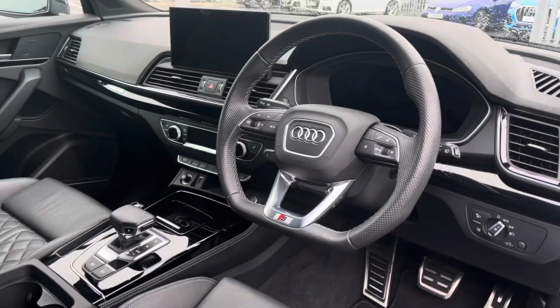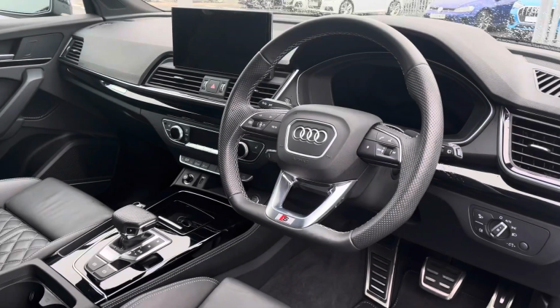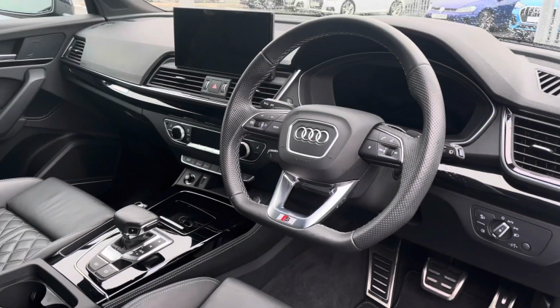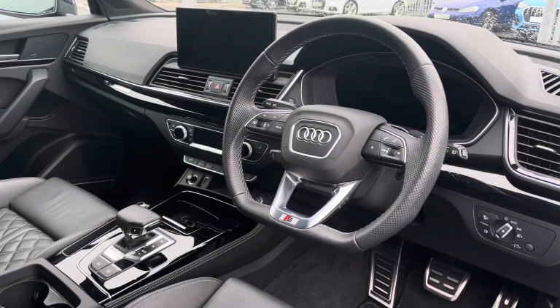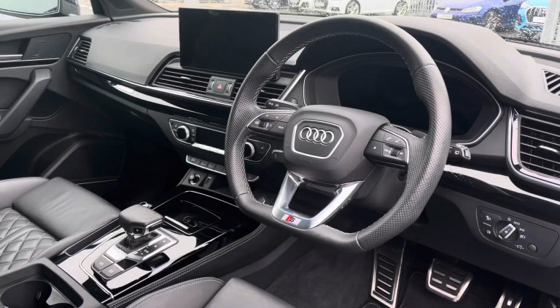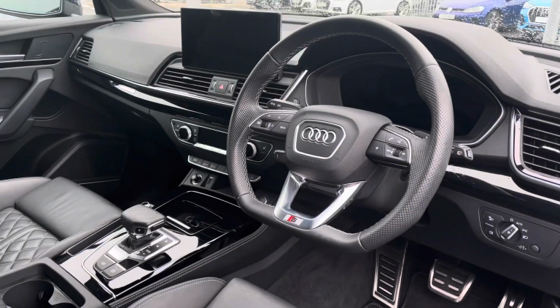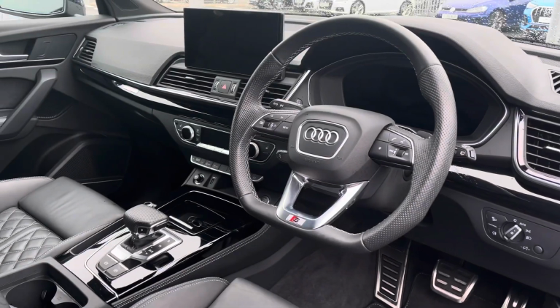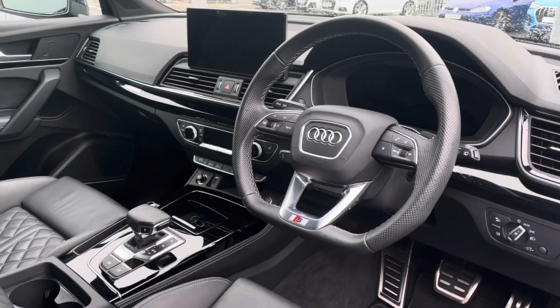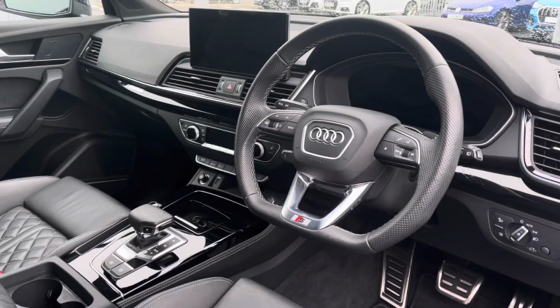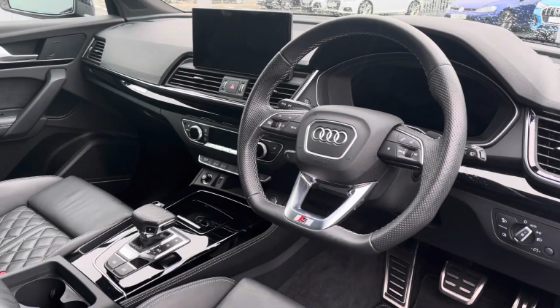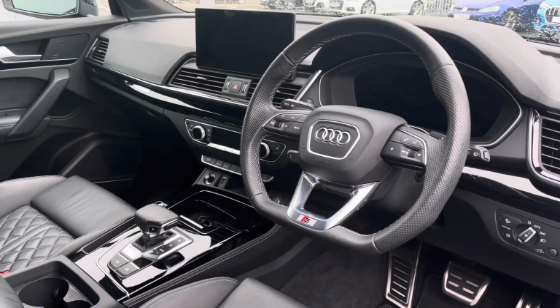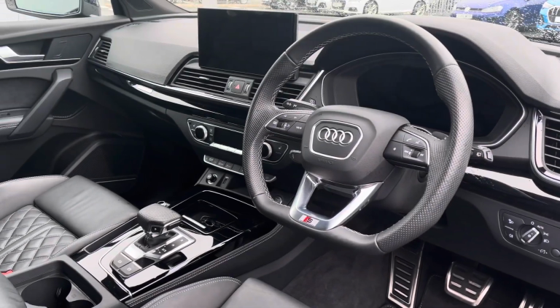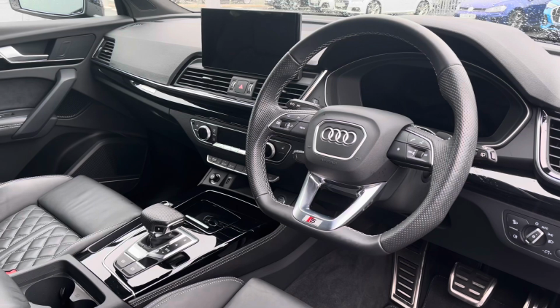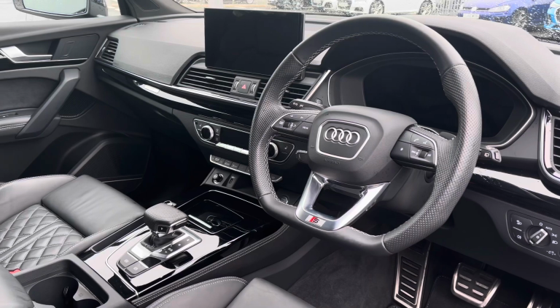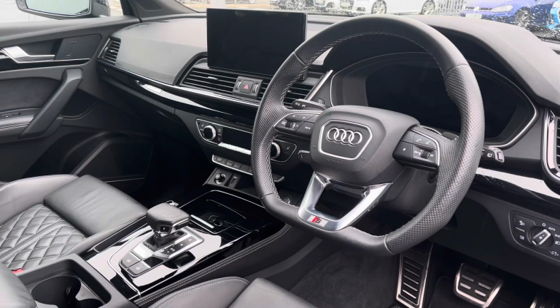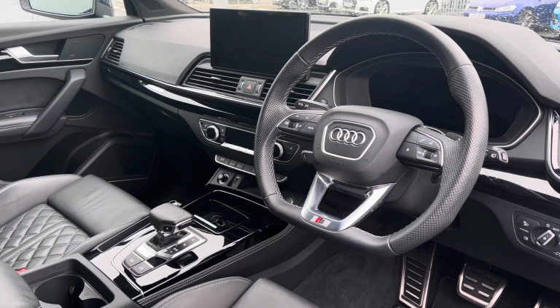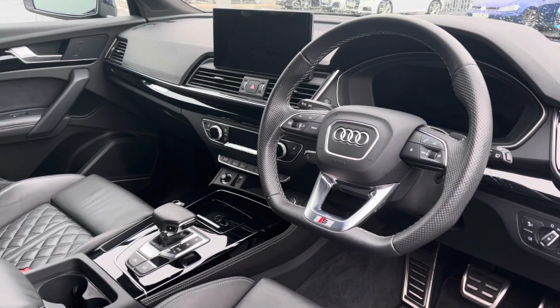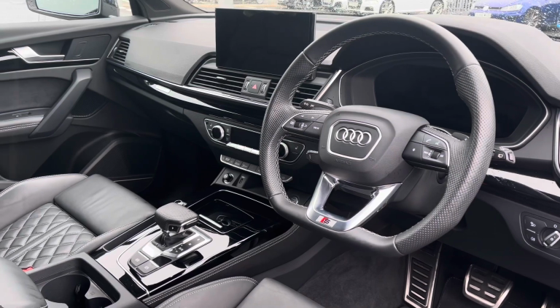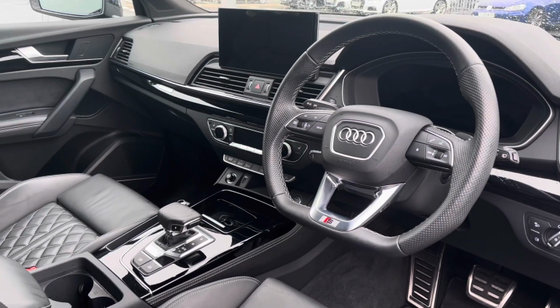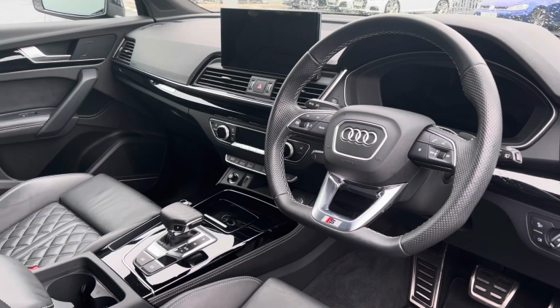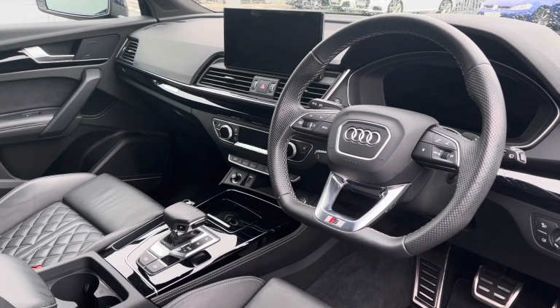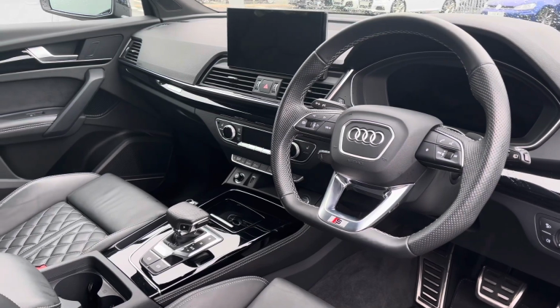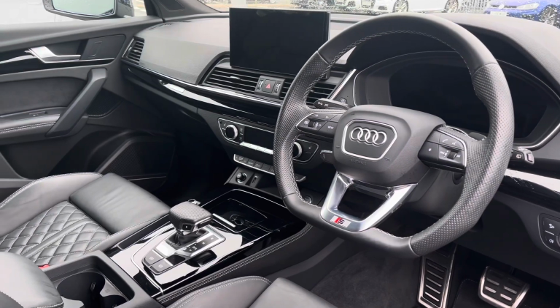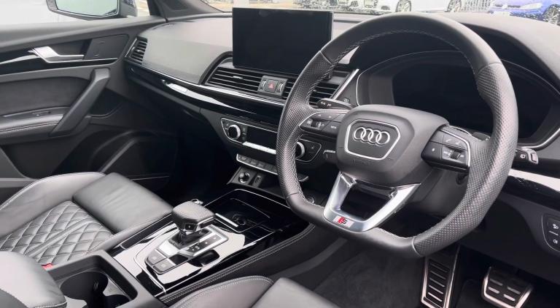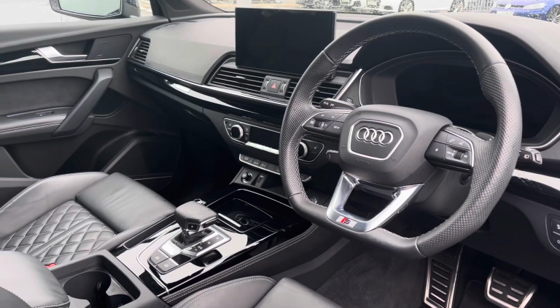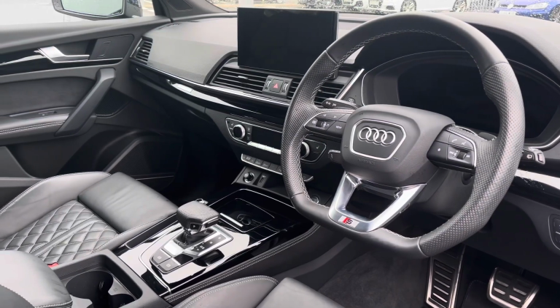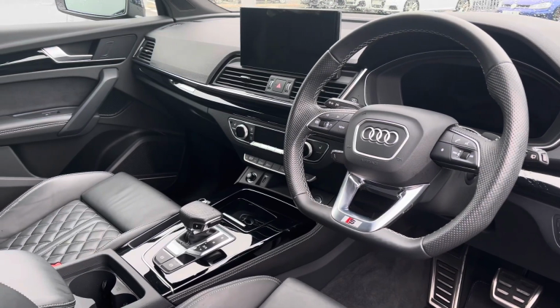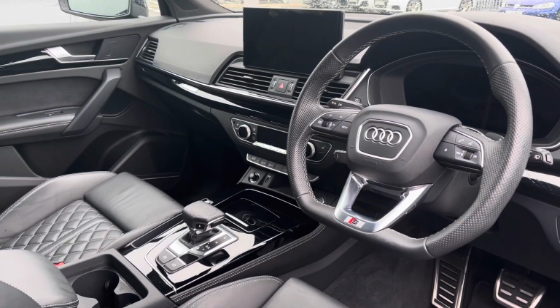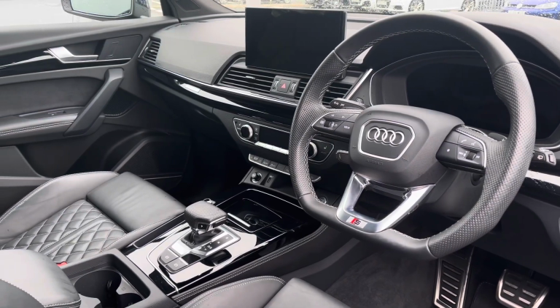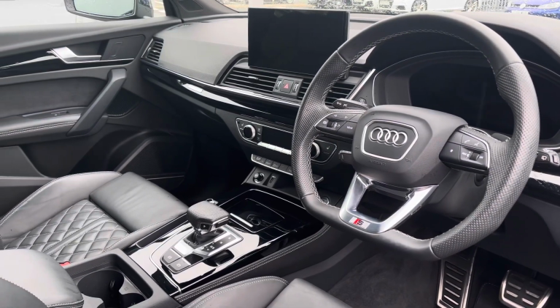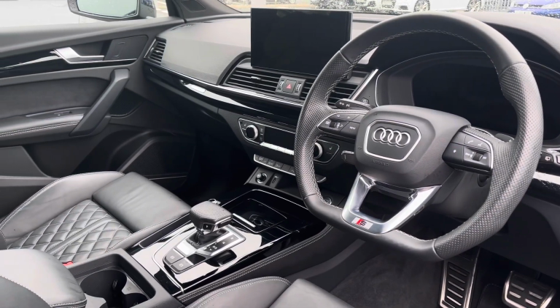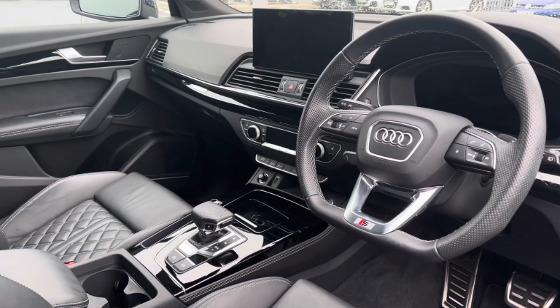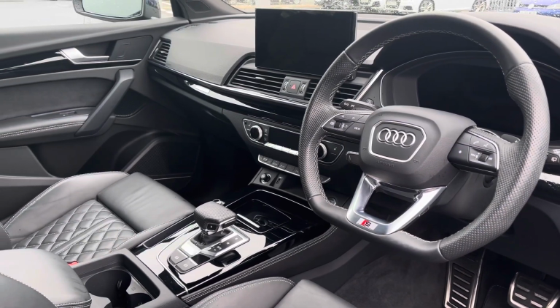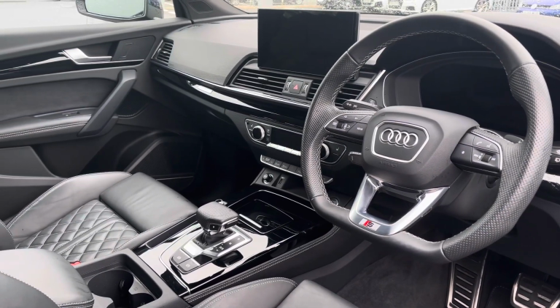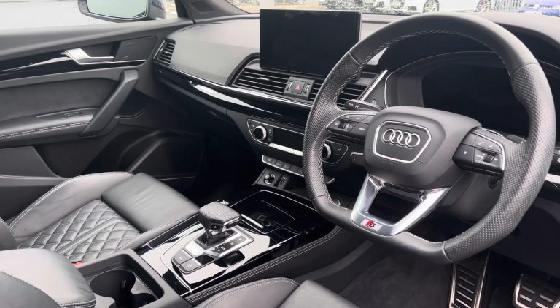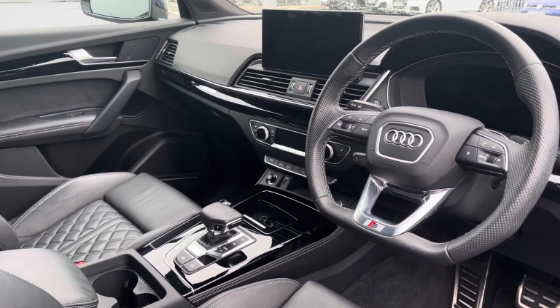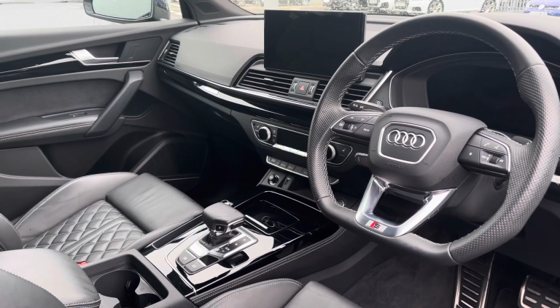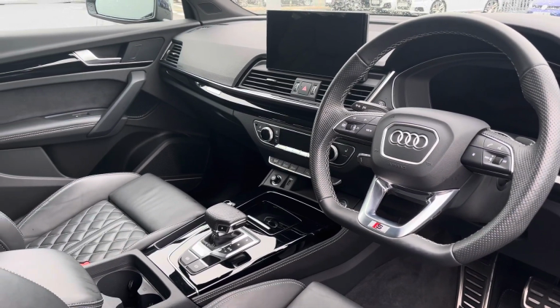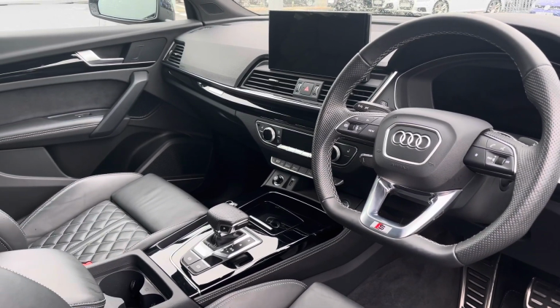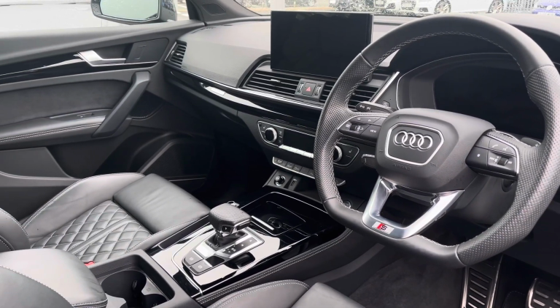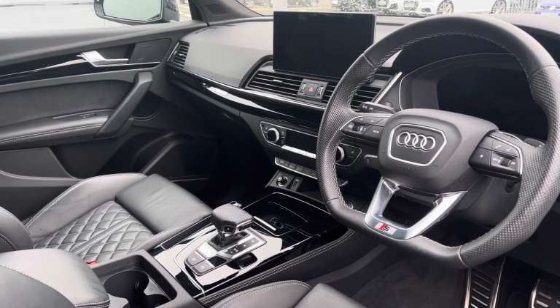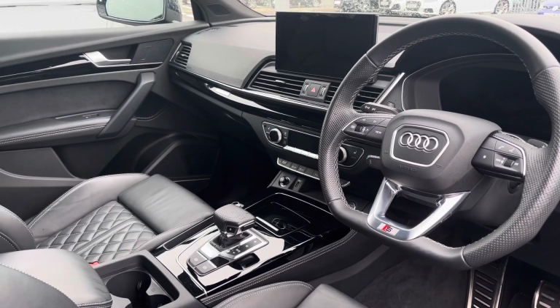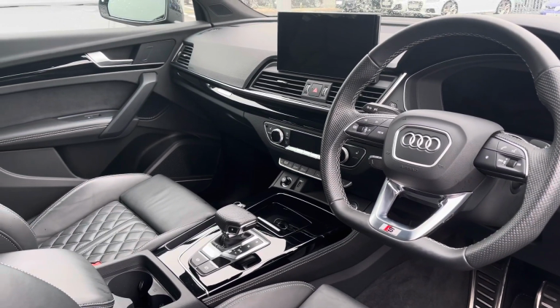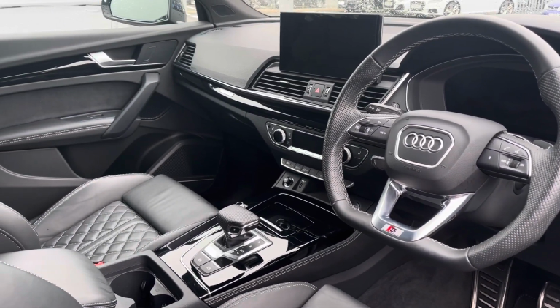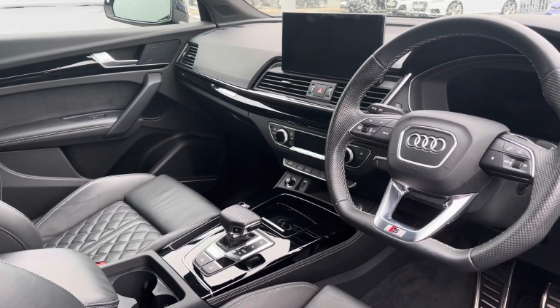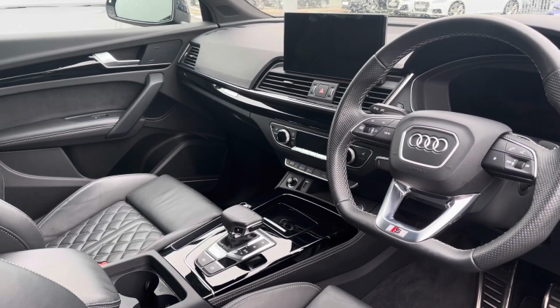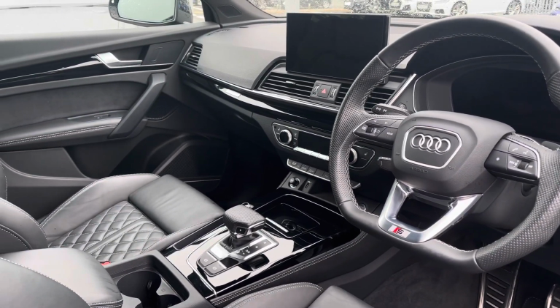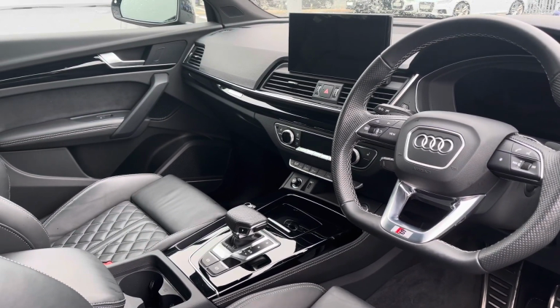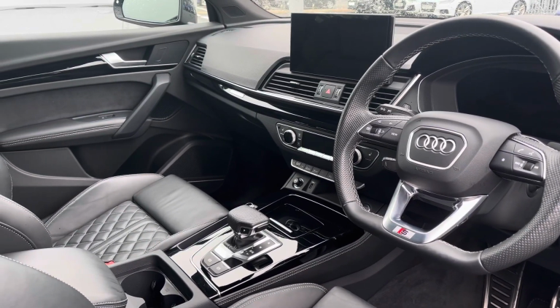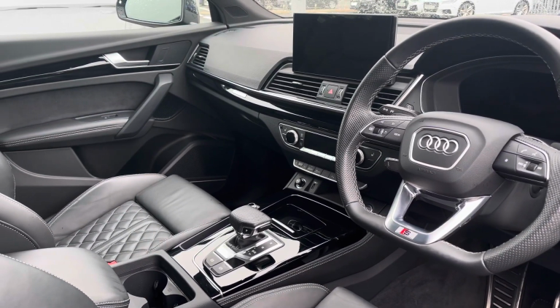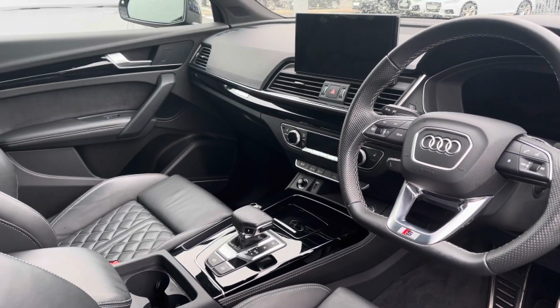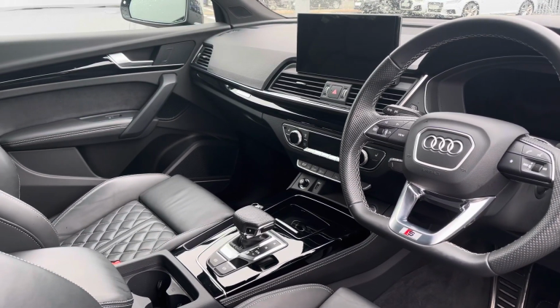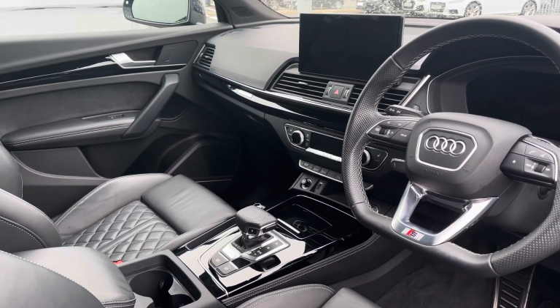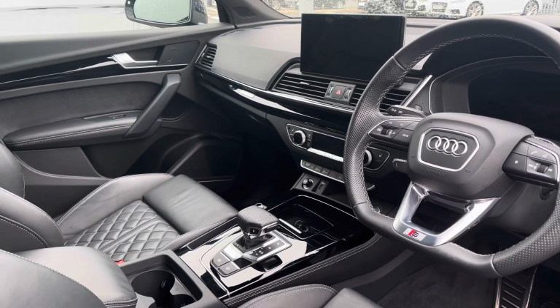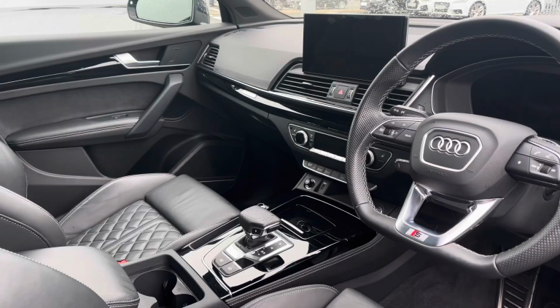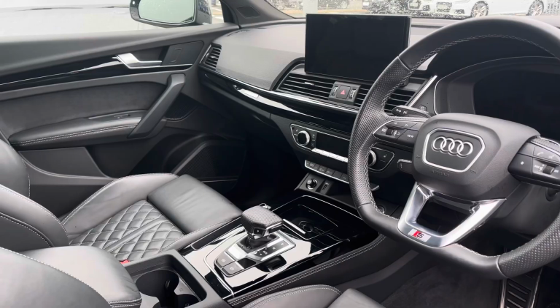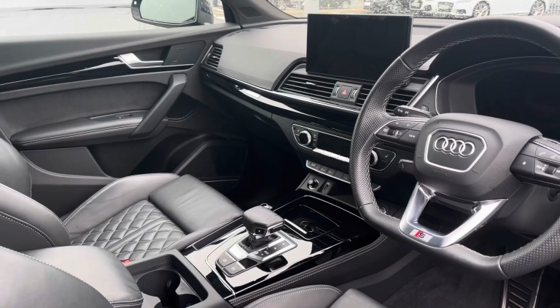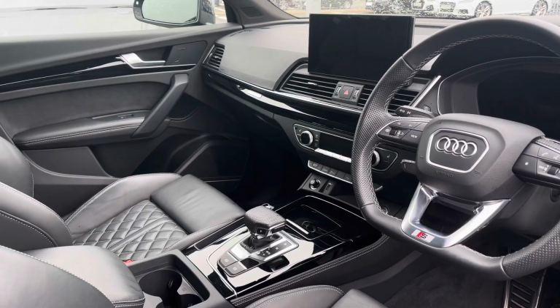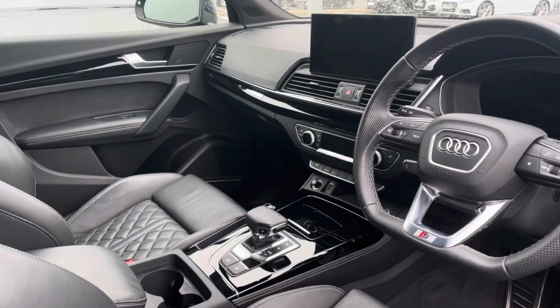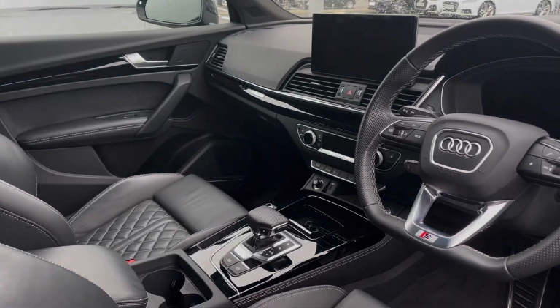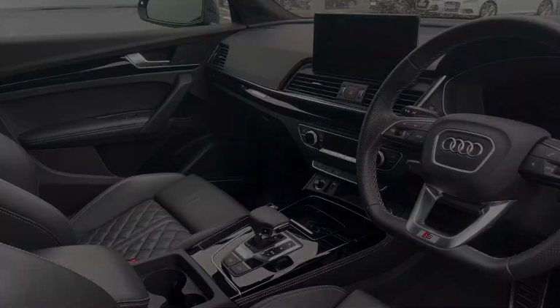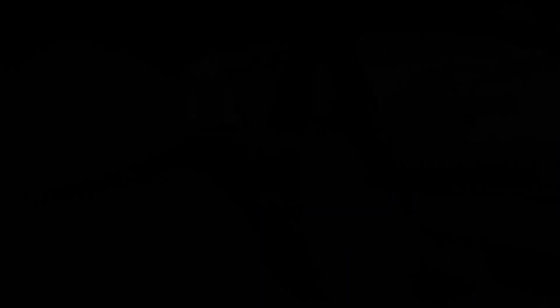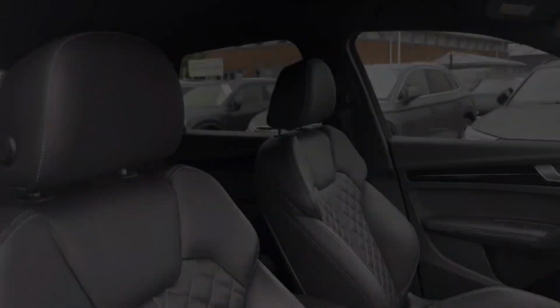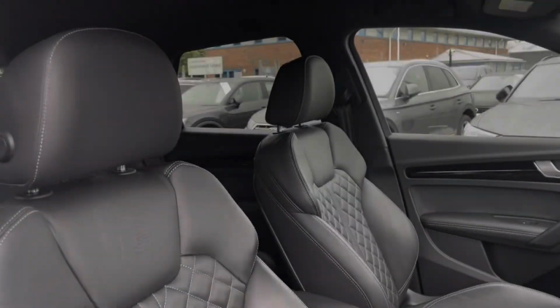Moving to the front of the vehicle, you've got your flat bottom leather-wrapped steering wheel with a very driver-focused interior and piano black inlays providing a nice premium look.